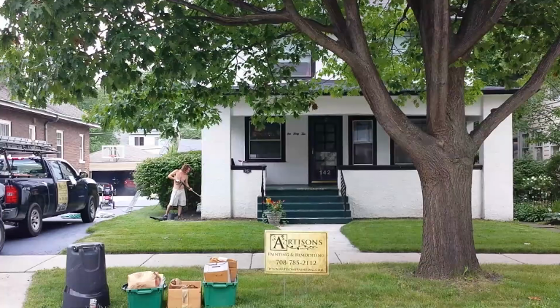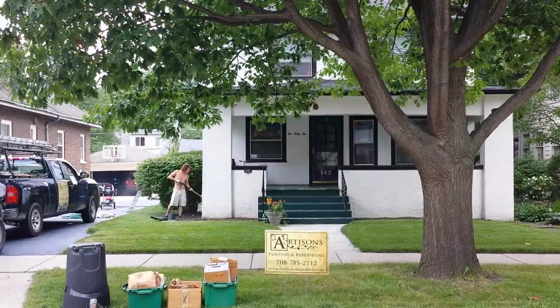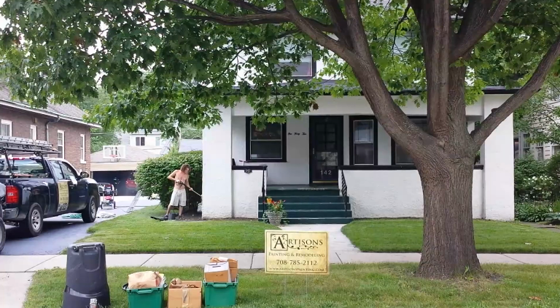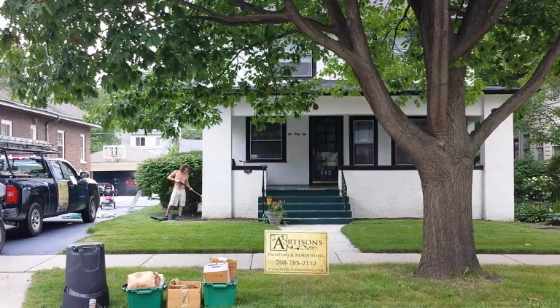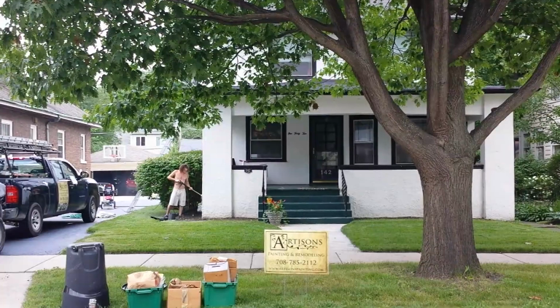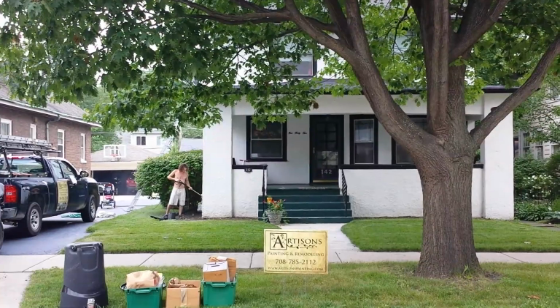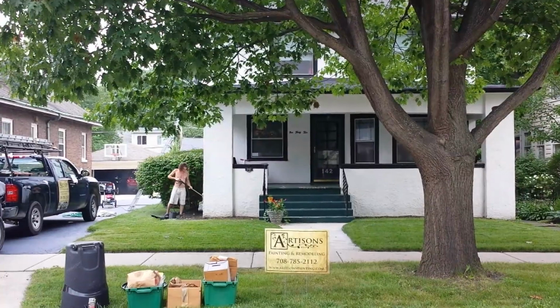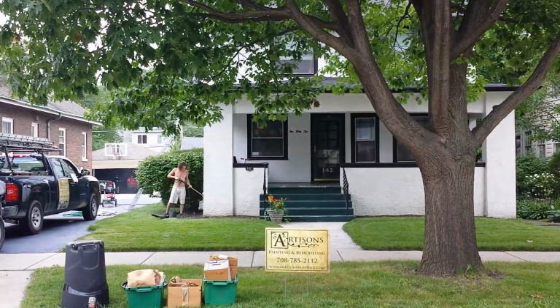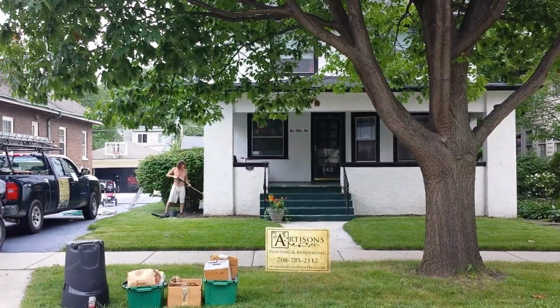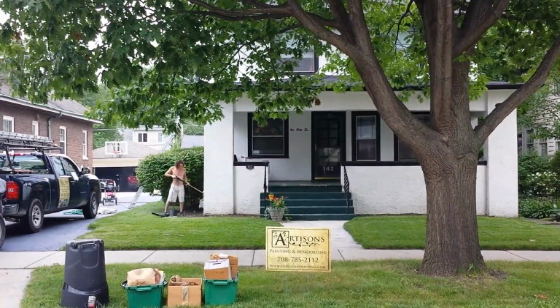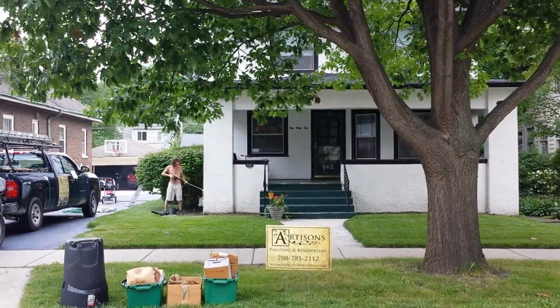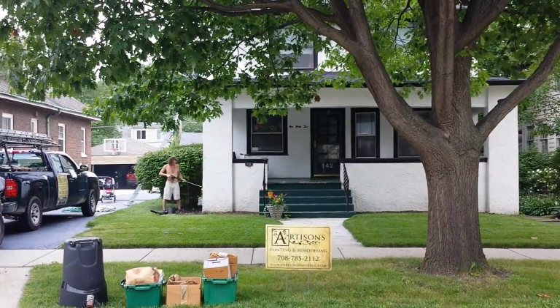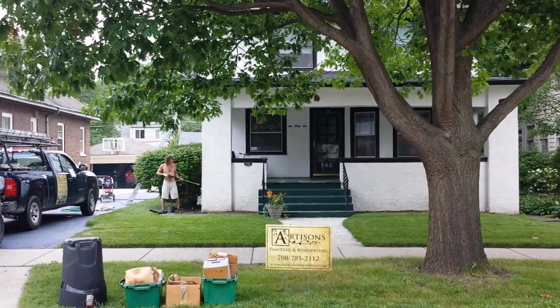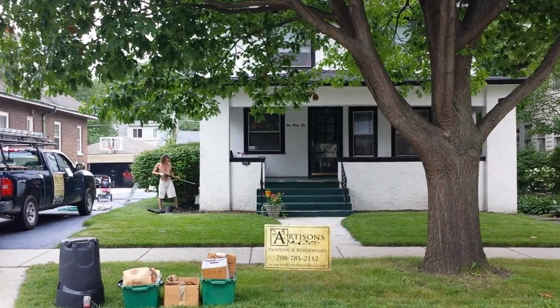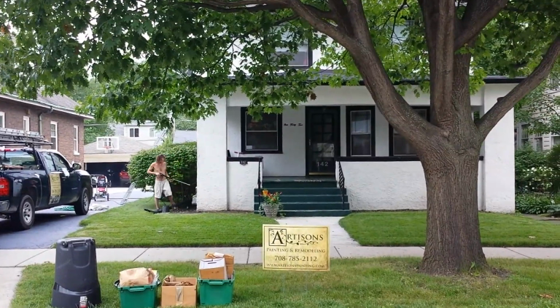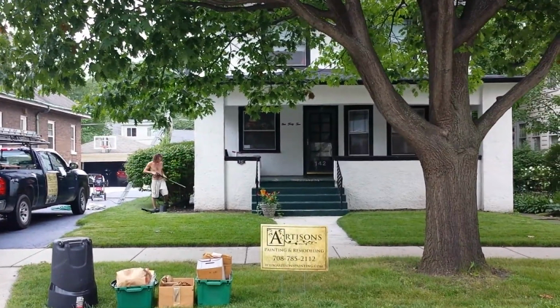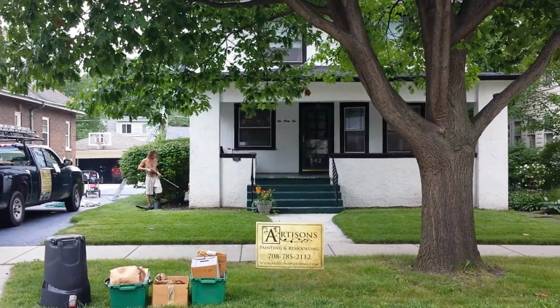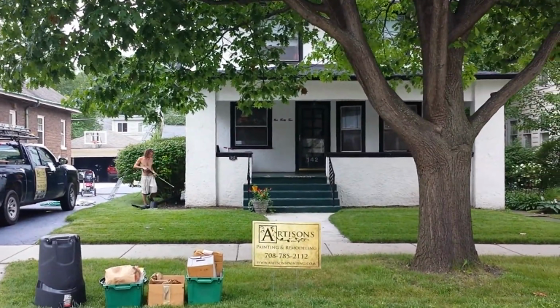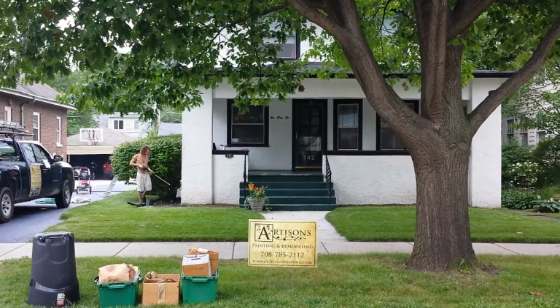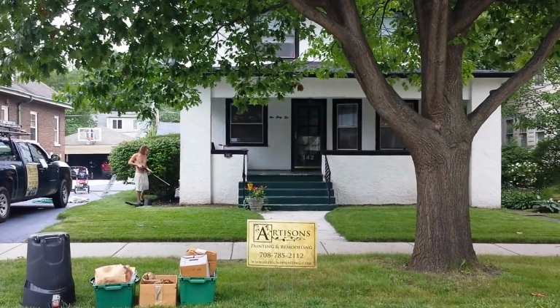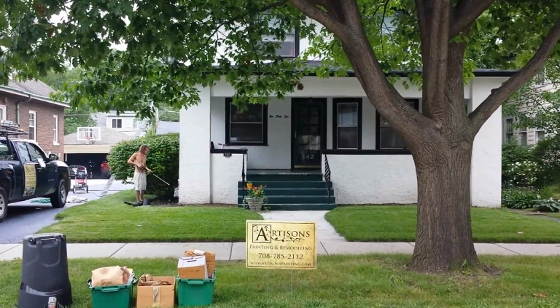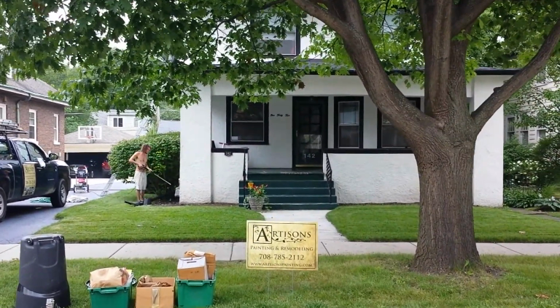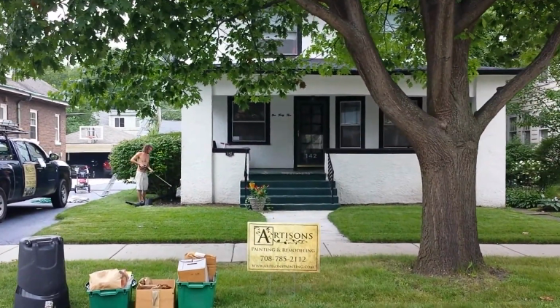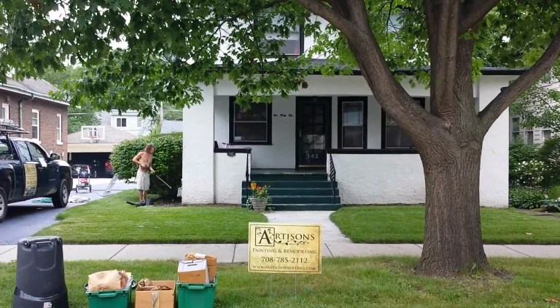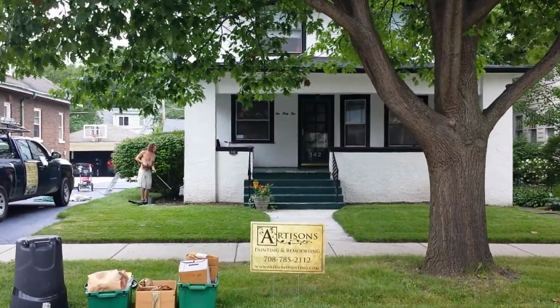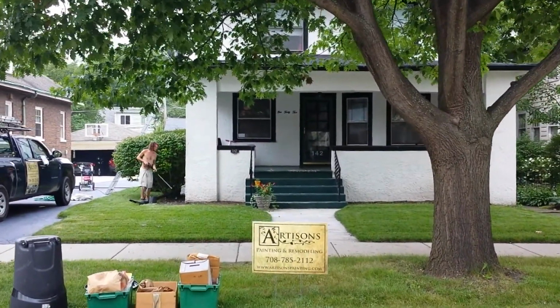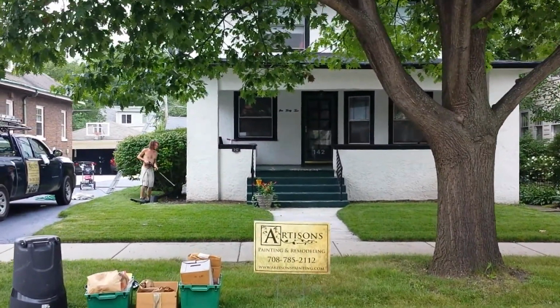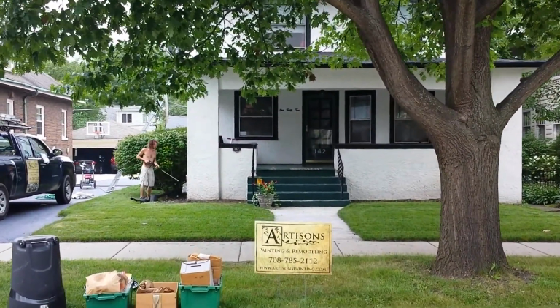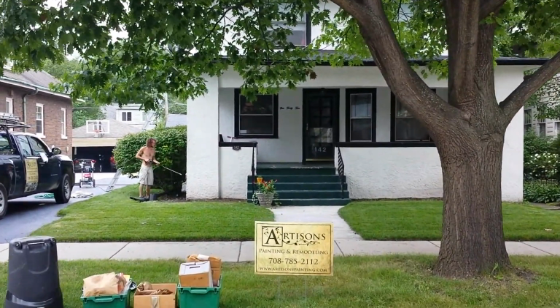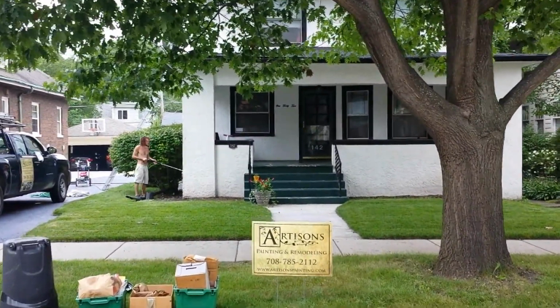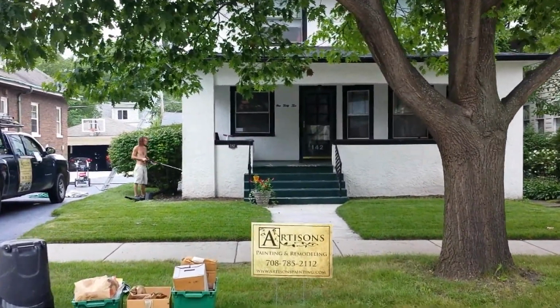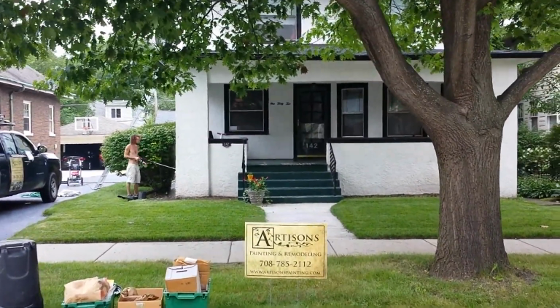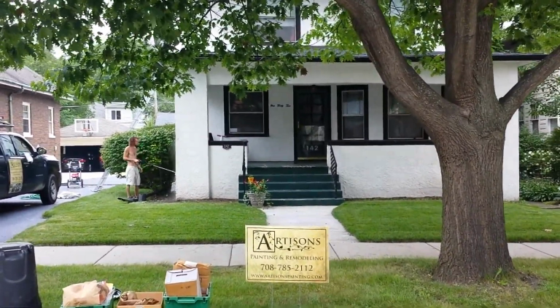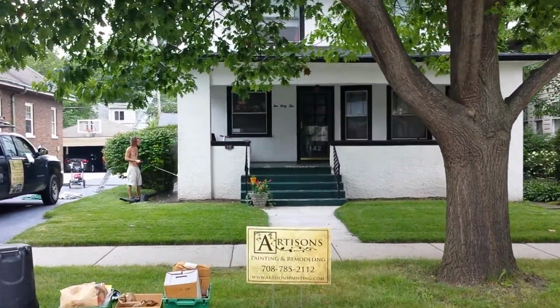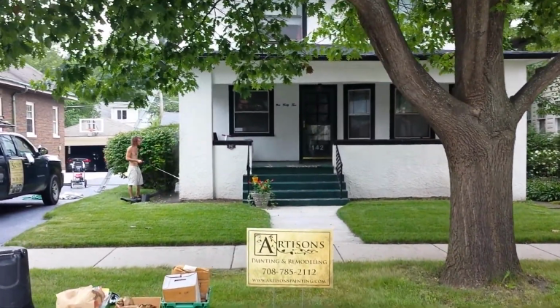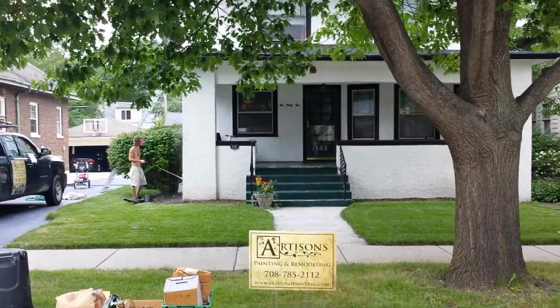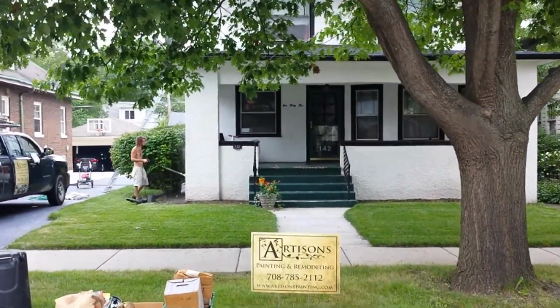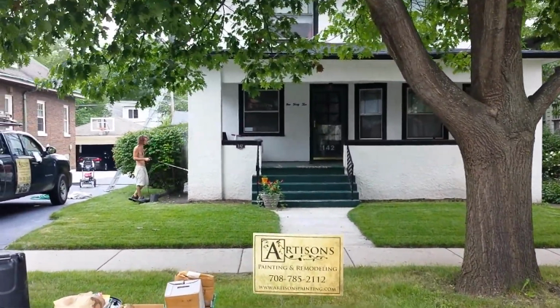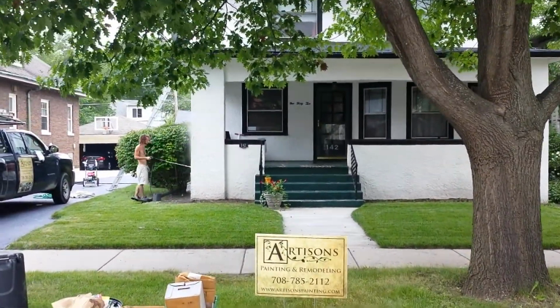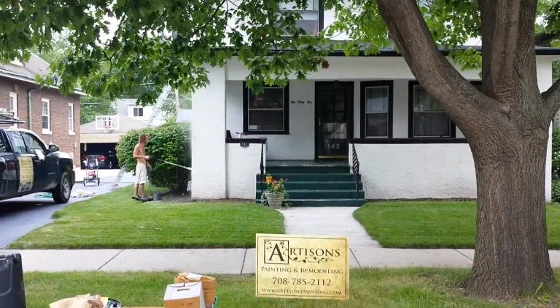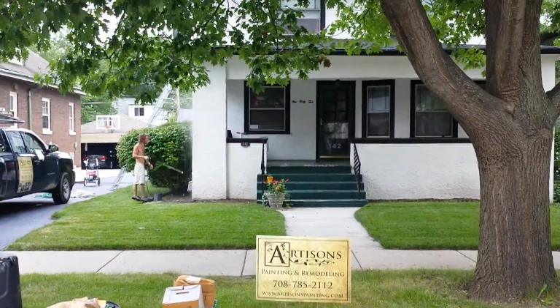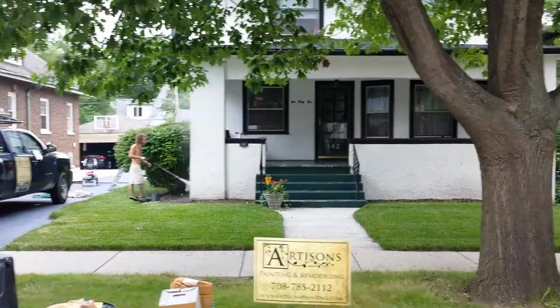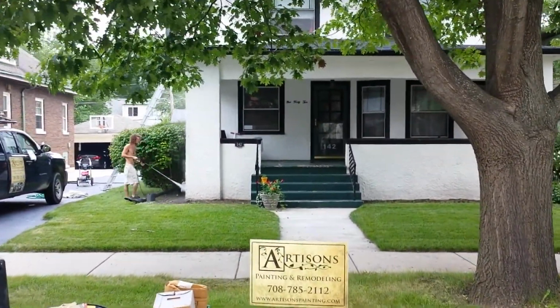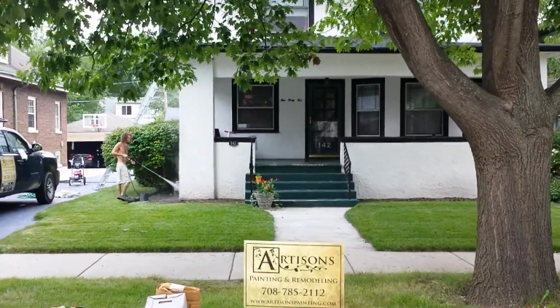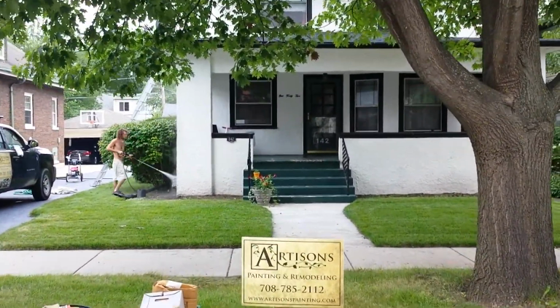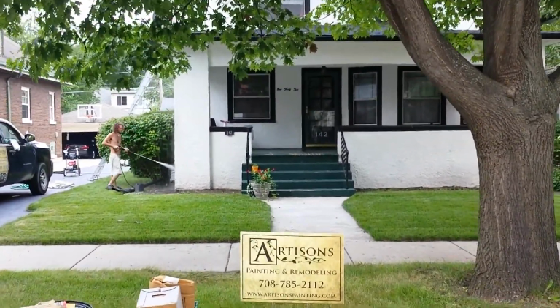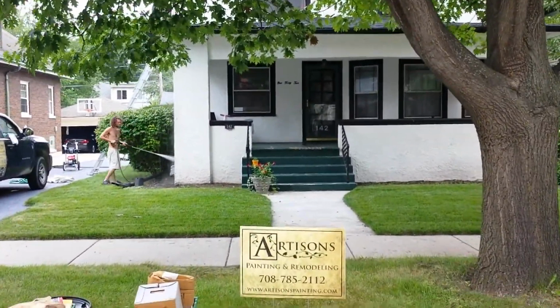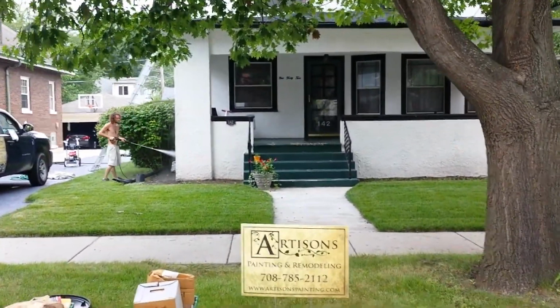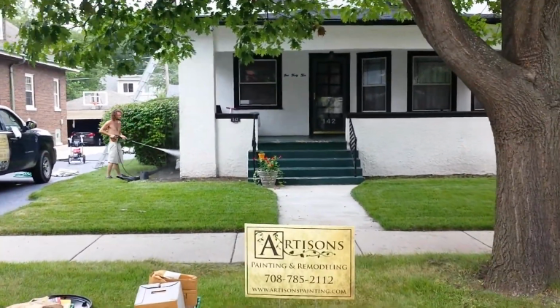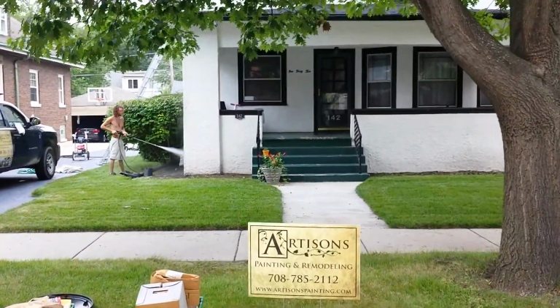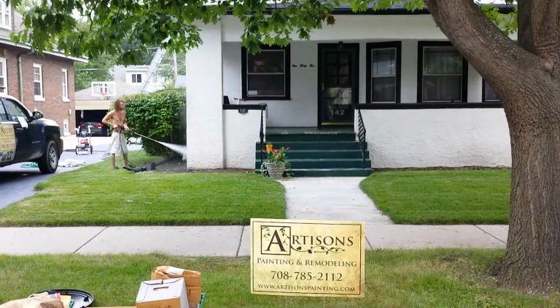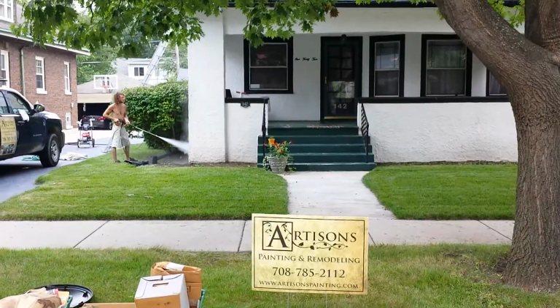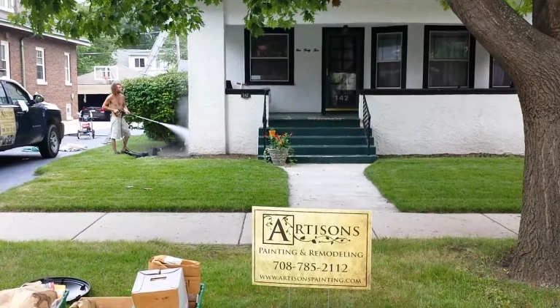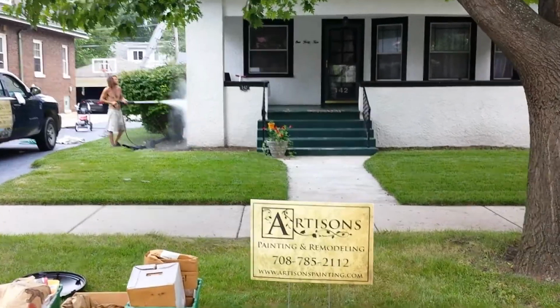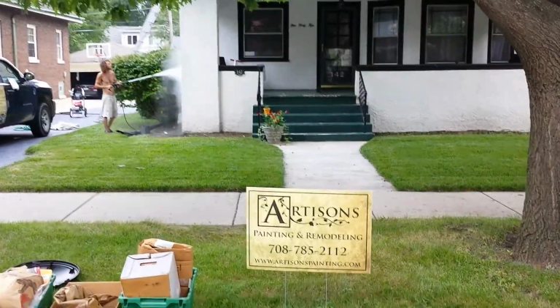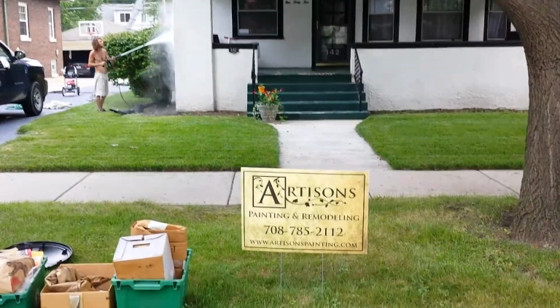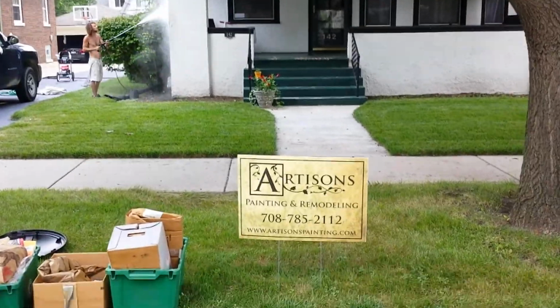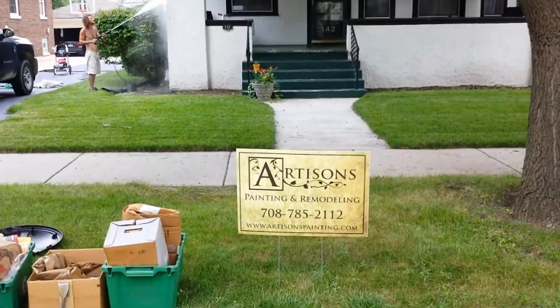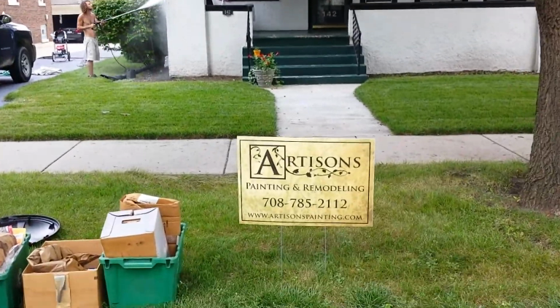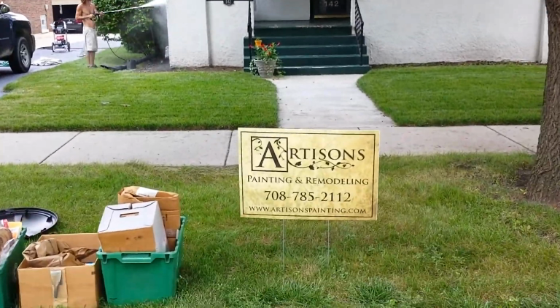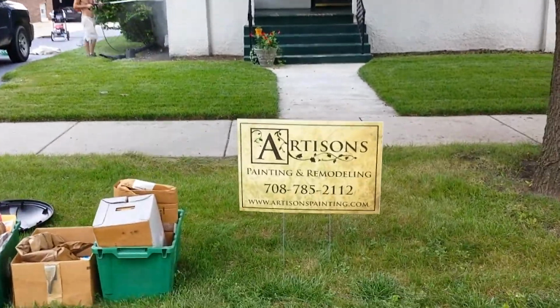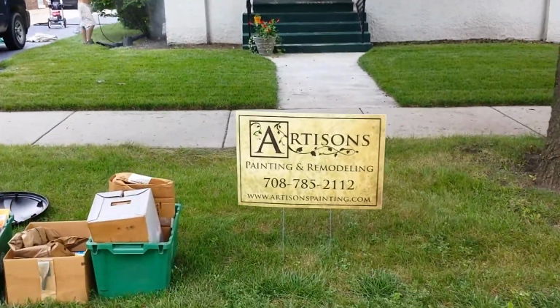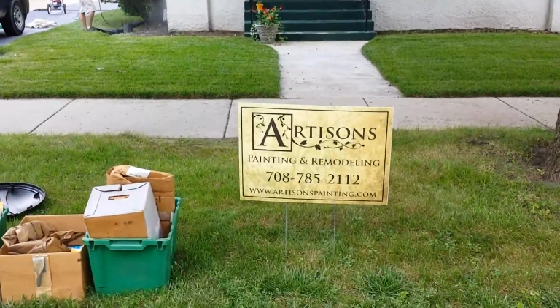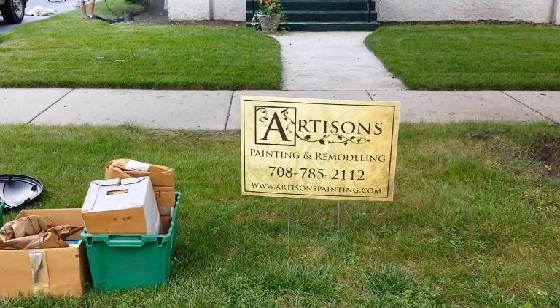This is Artisans Painting and Remodeling and my name is Joseph DeGangie. I am the owner of Artisans Painting and Remodeling.